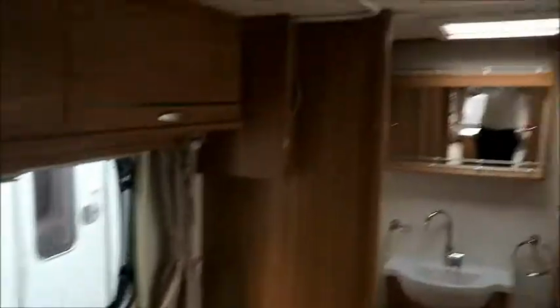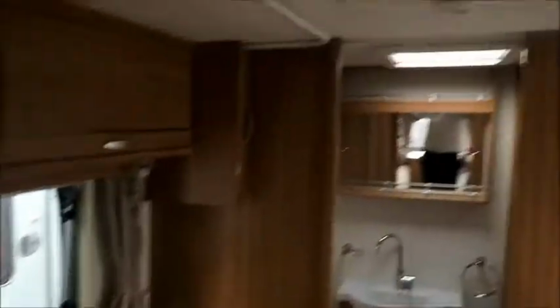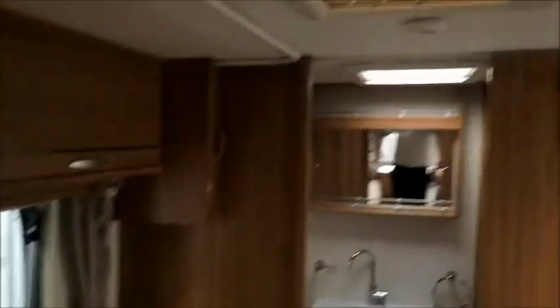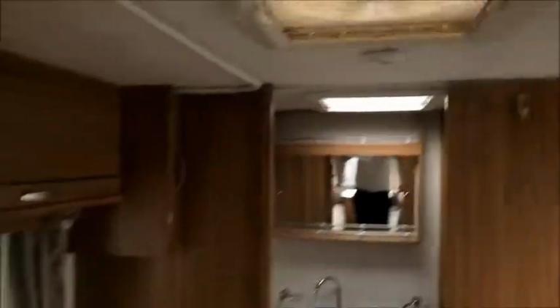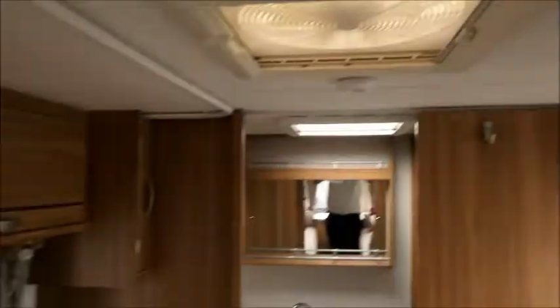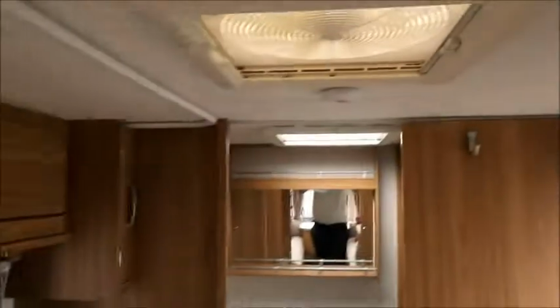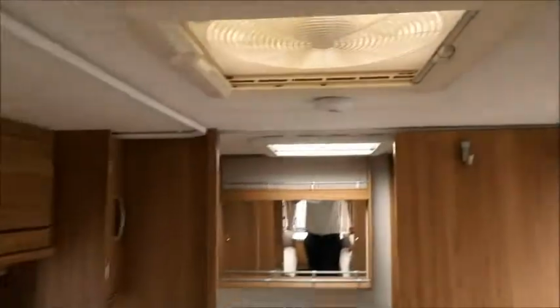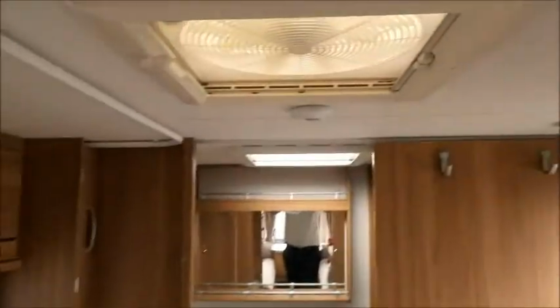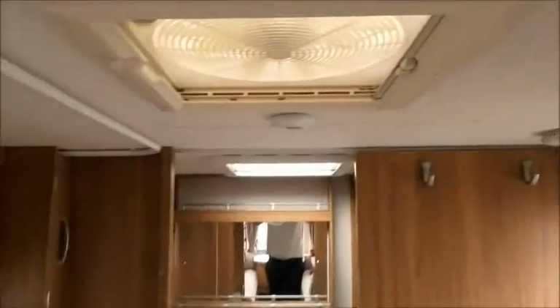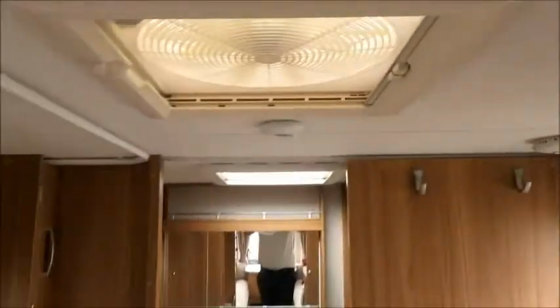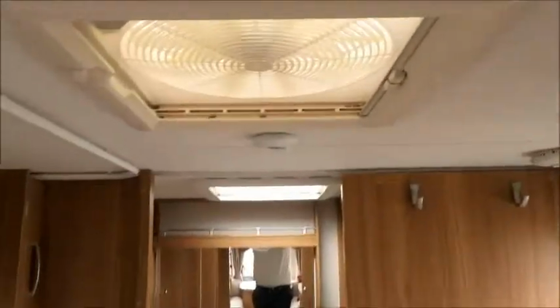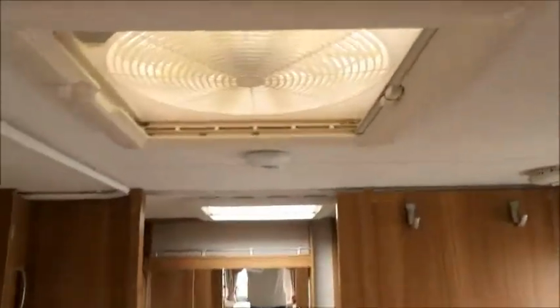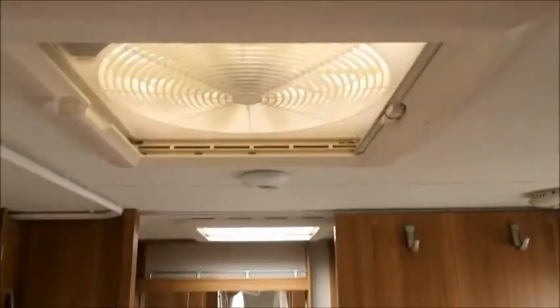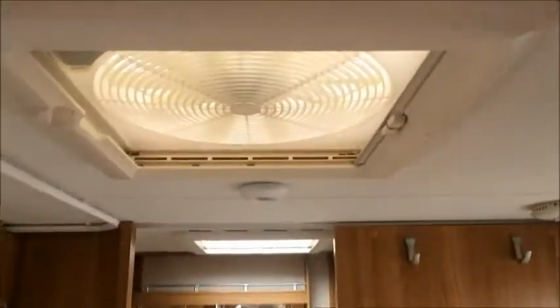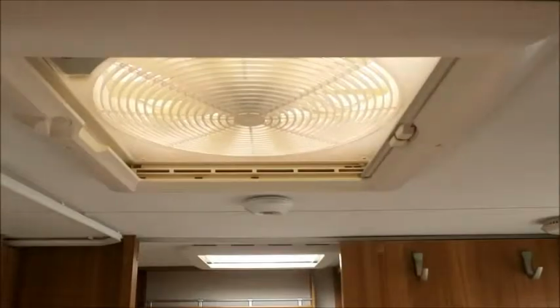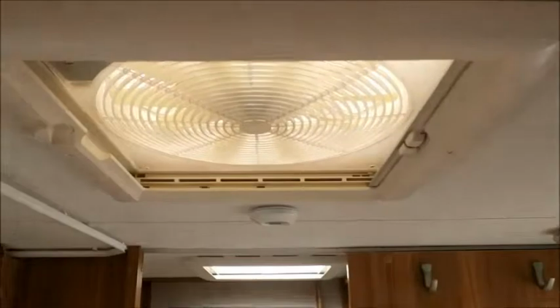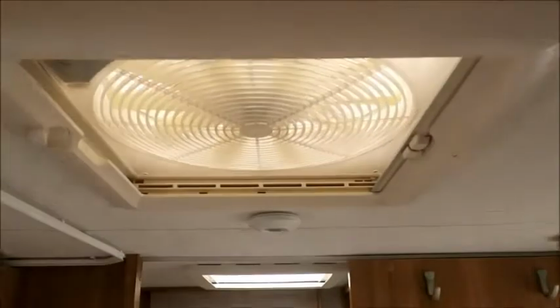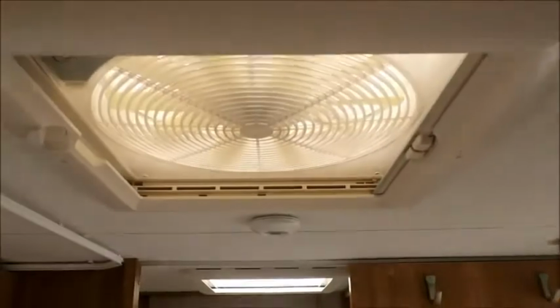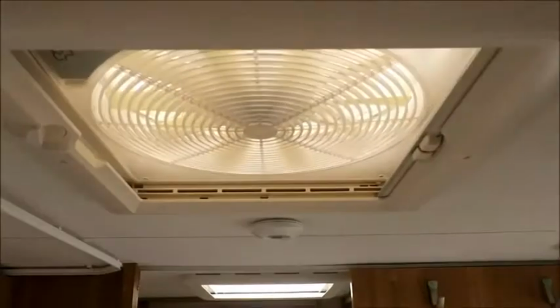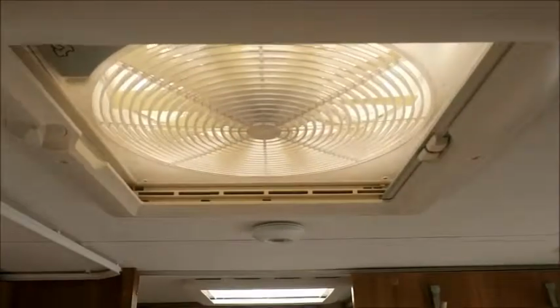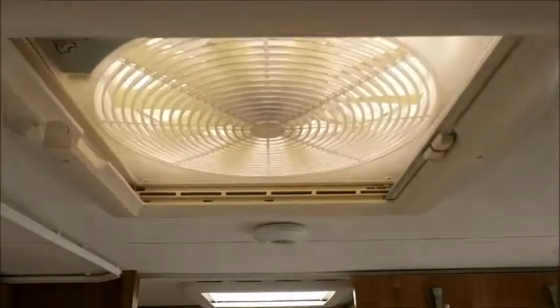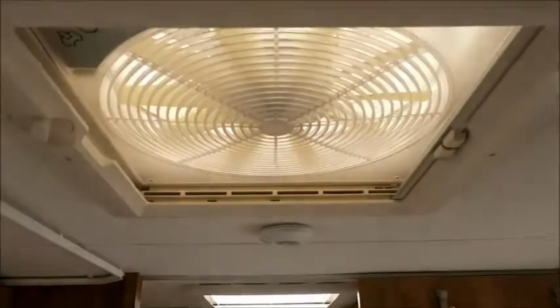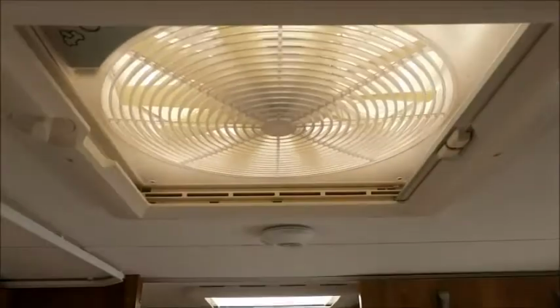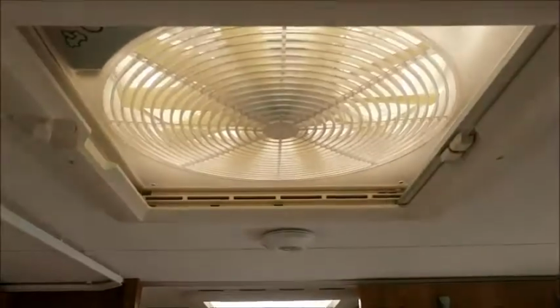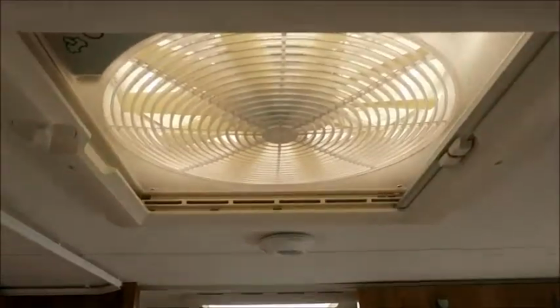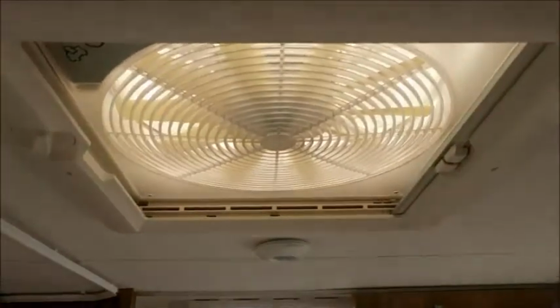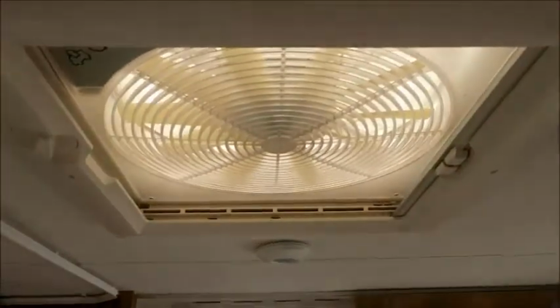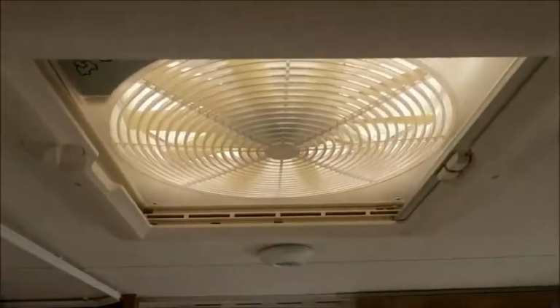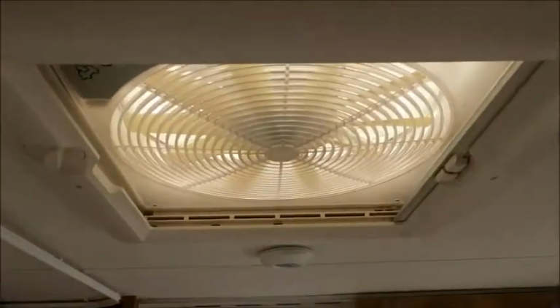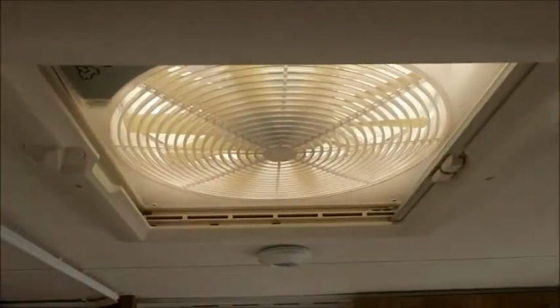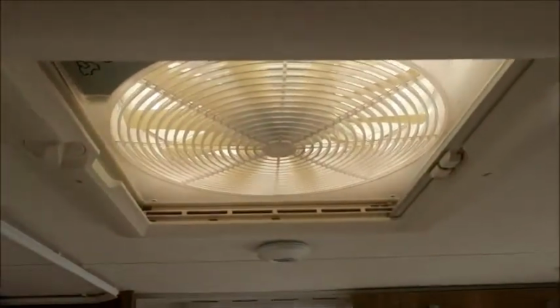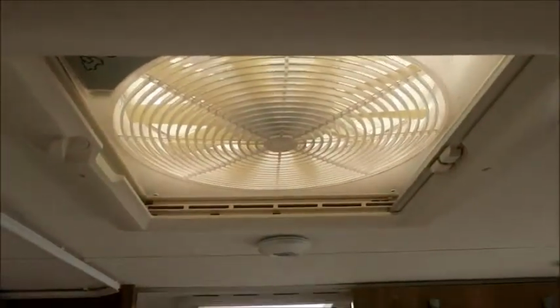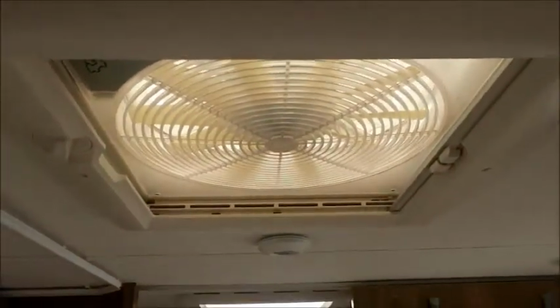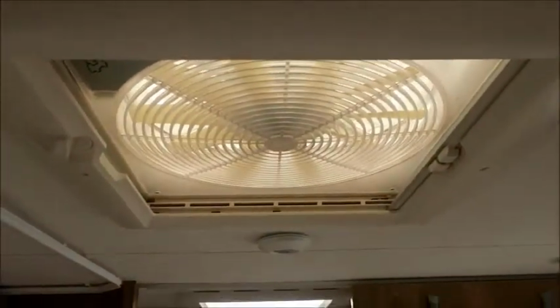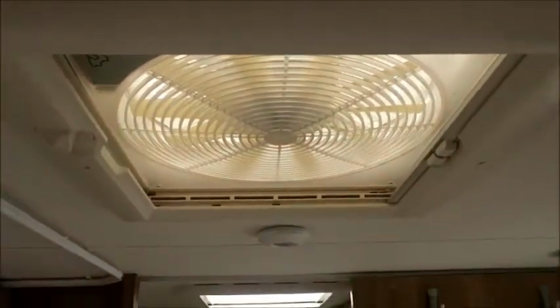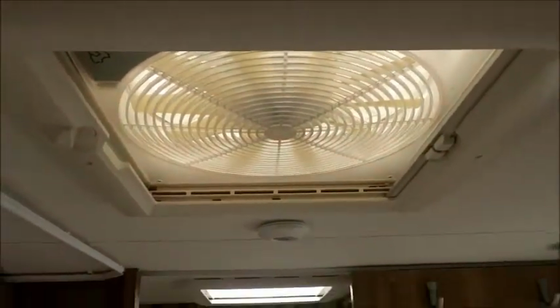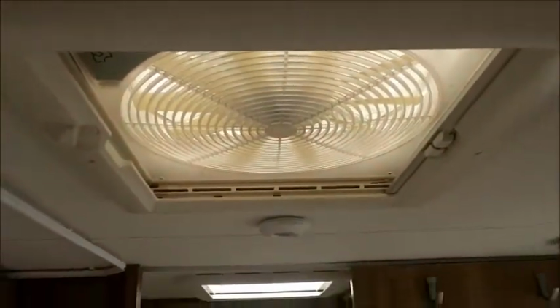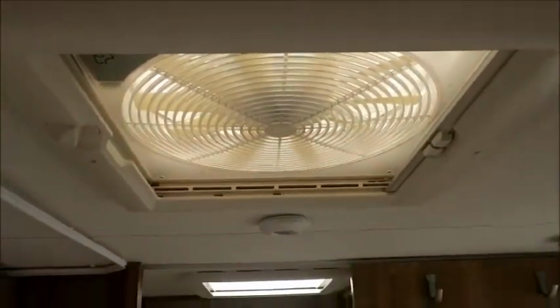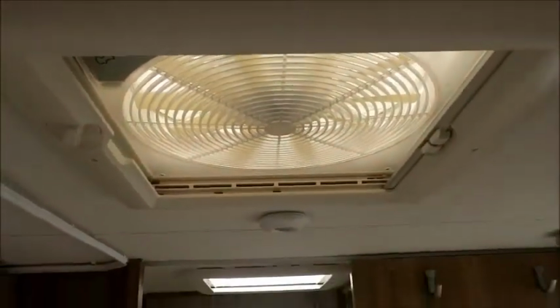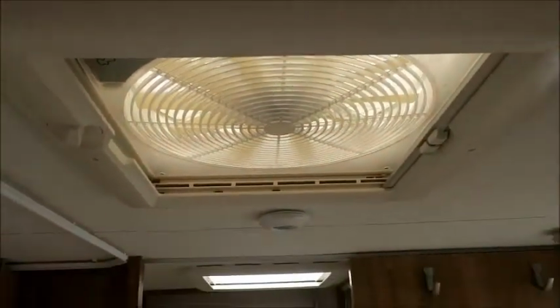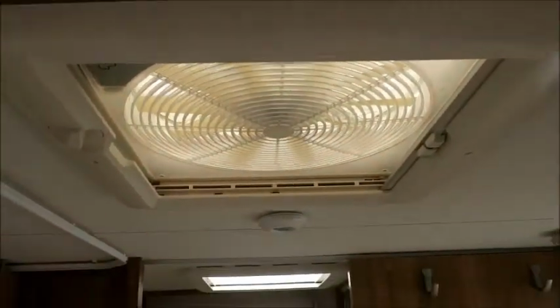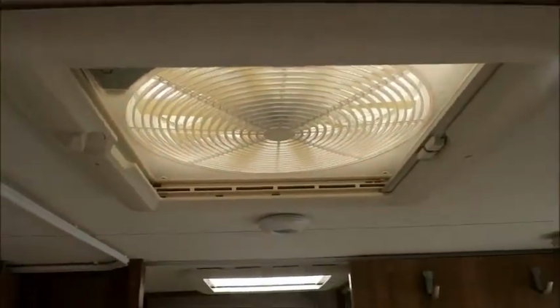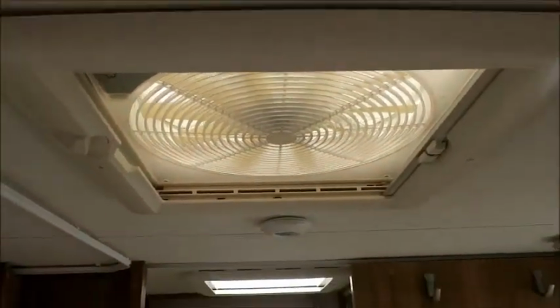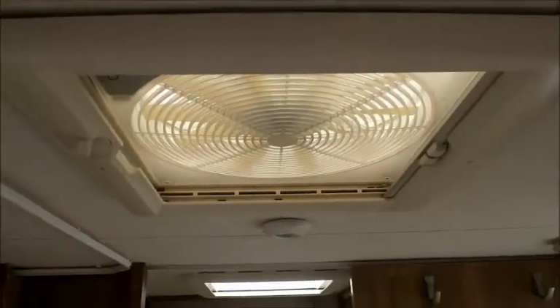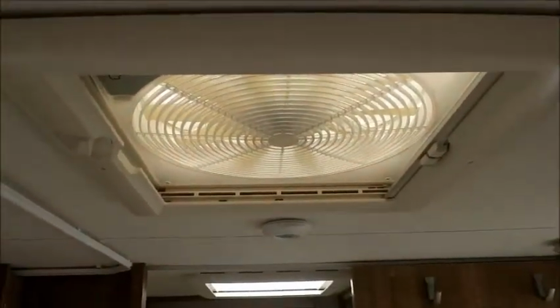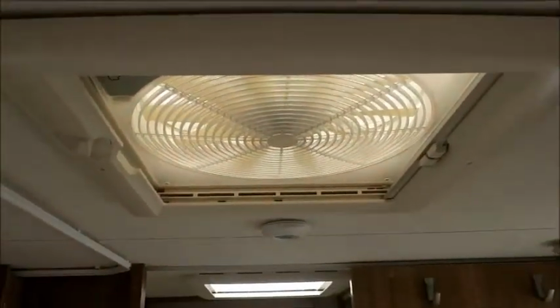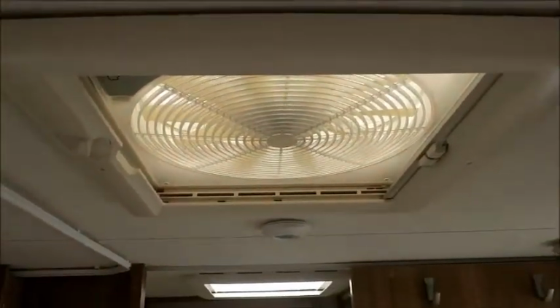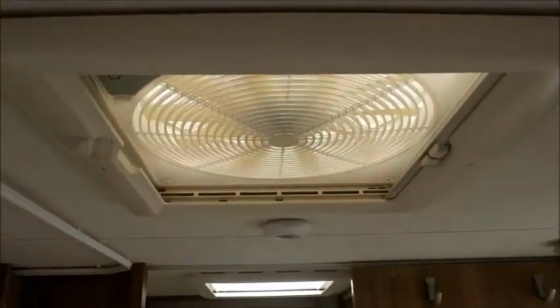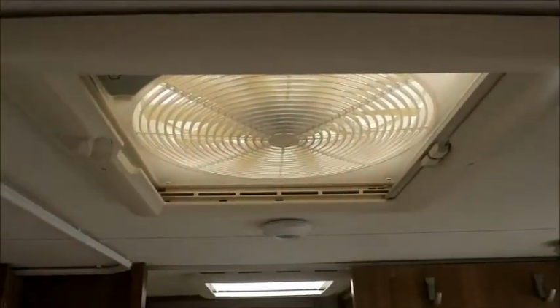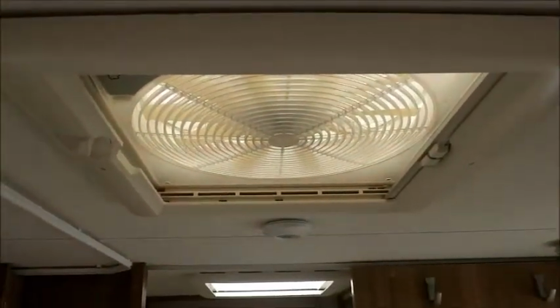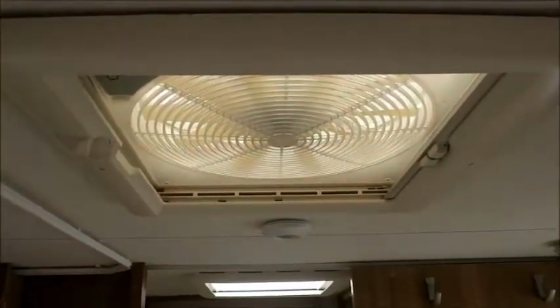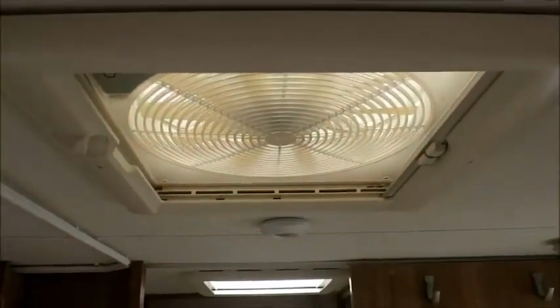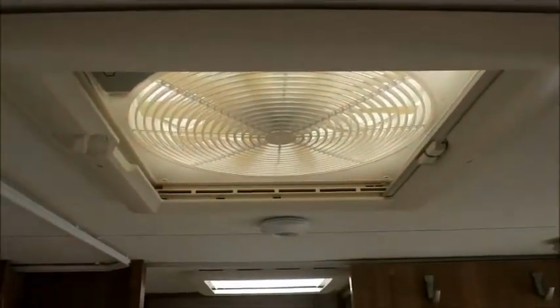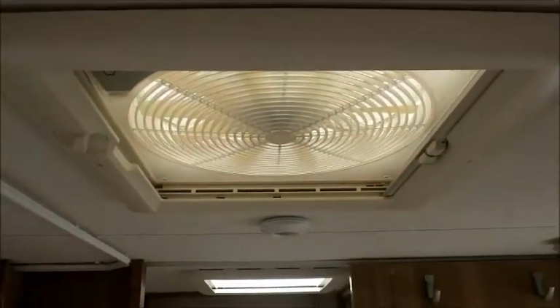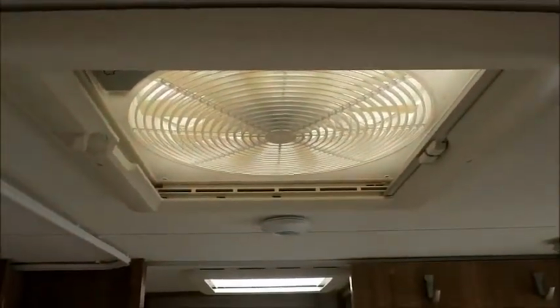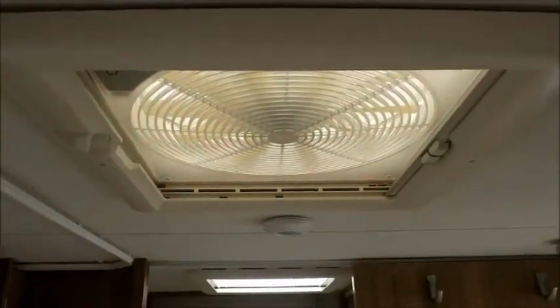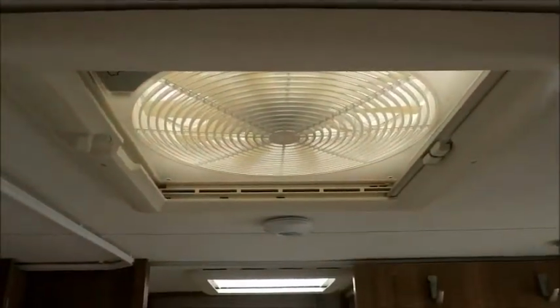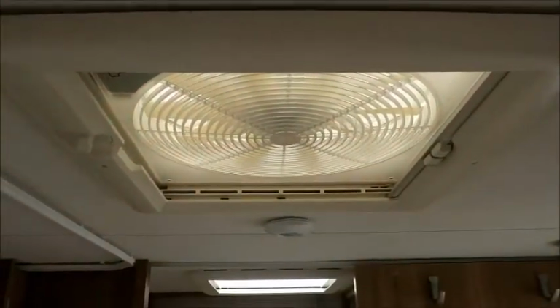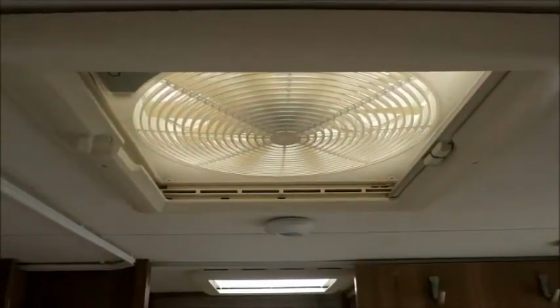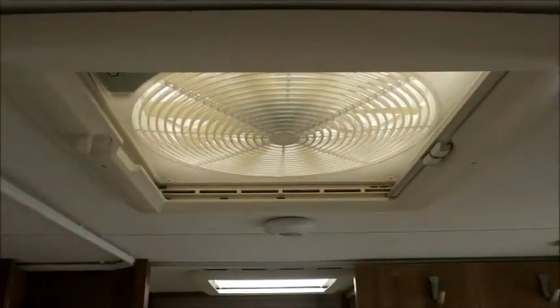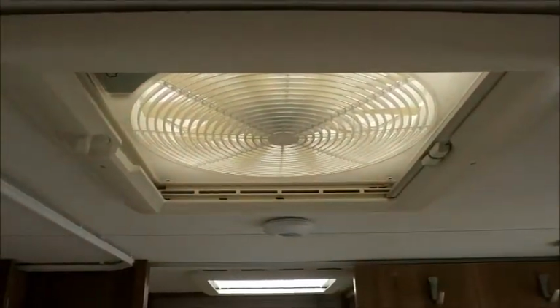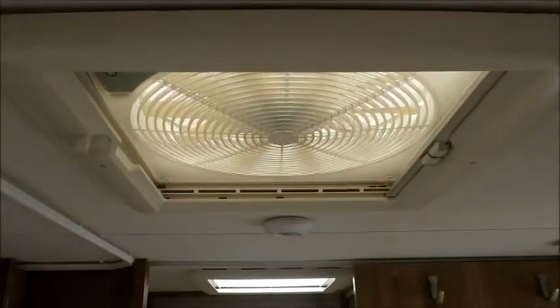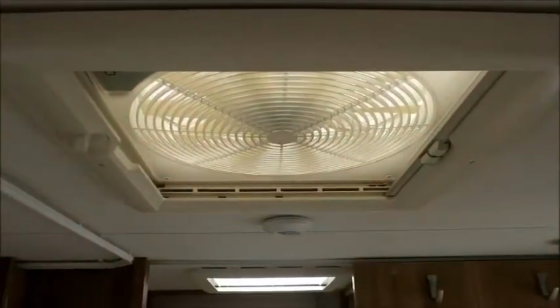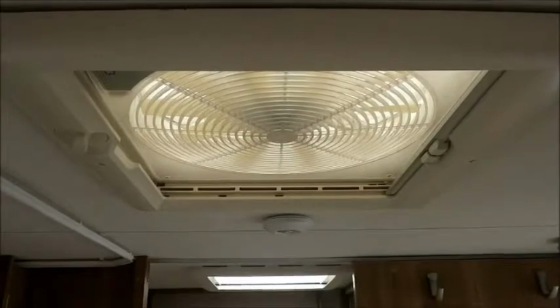Before we get into the washroom, you can see we've got an Omni vent so we can control the heating inside the caravan.